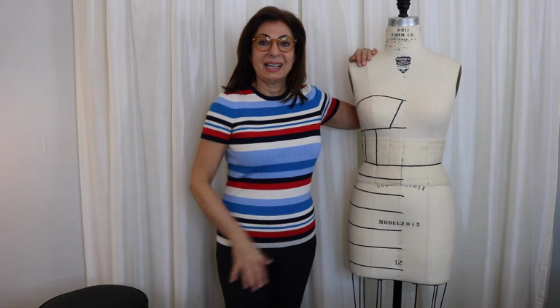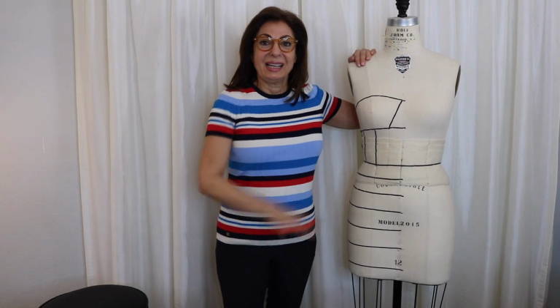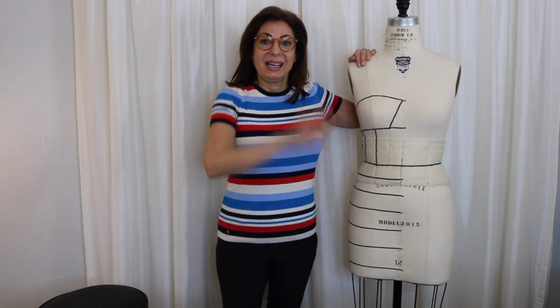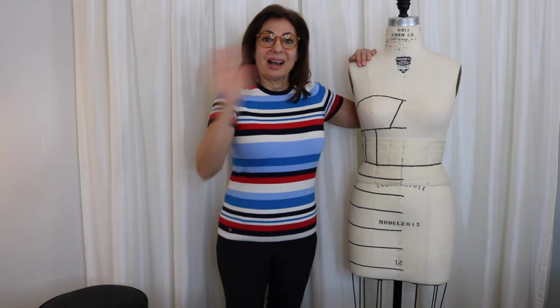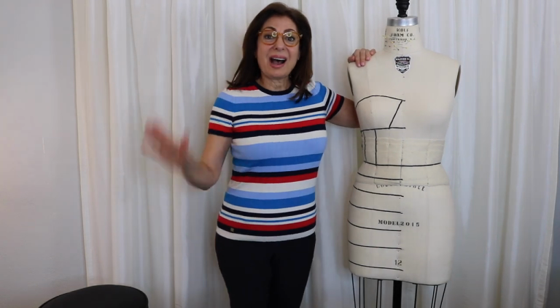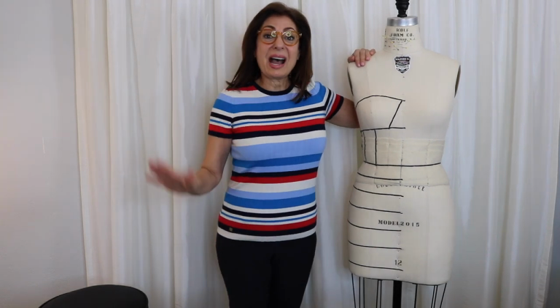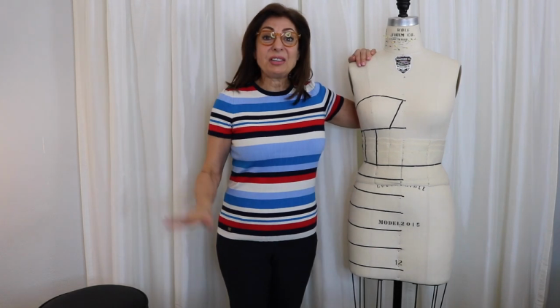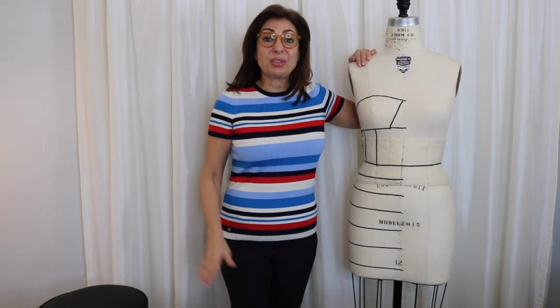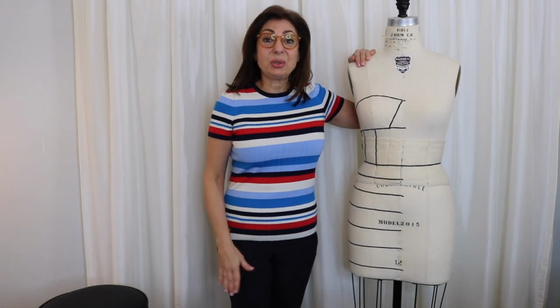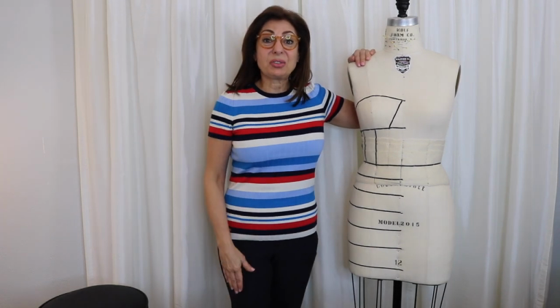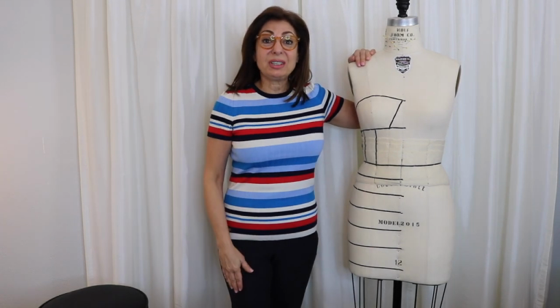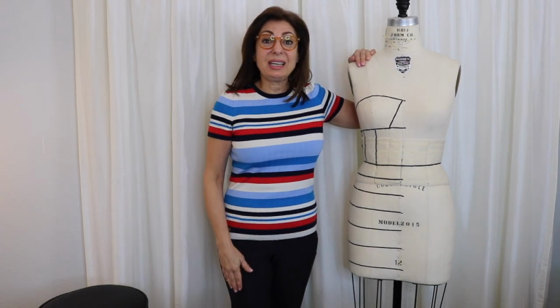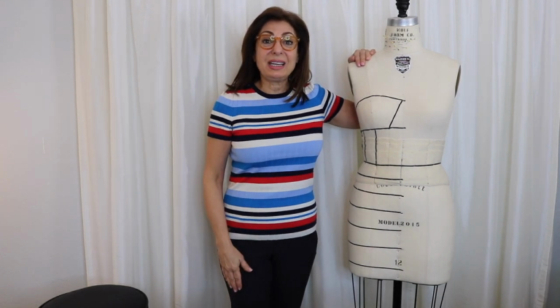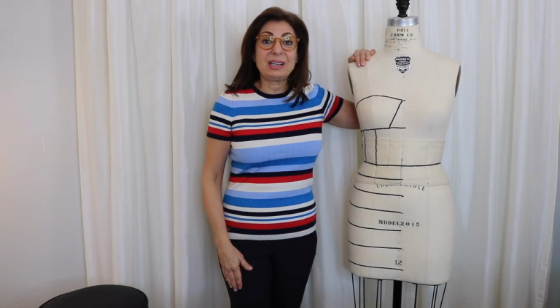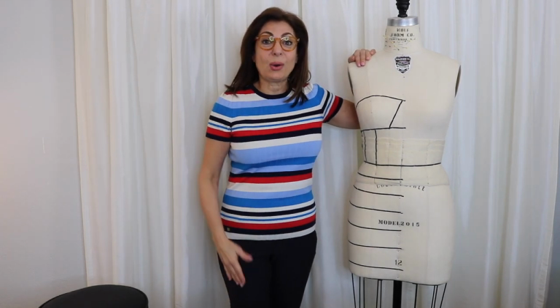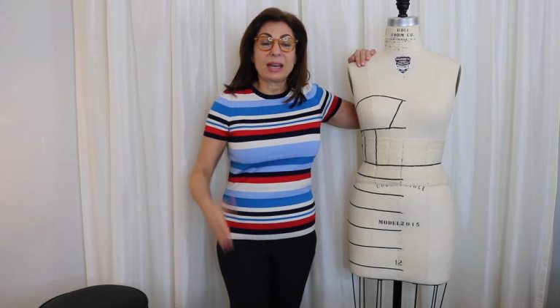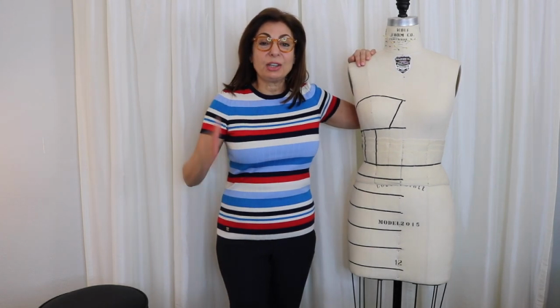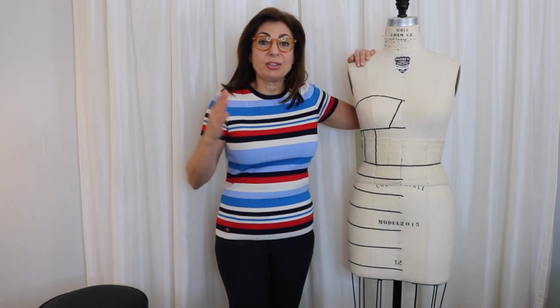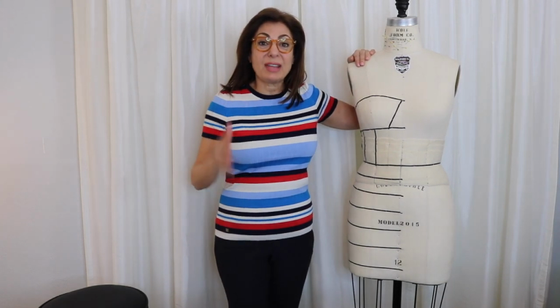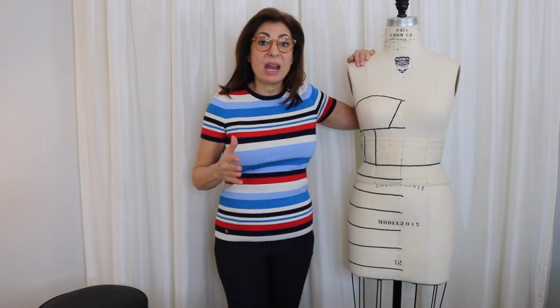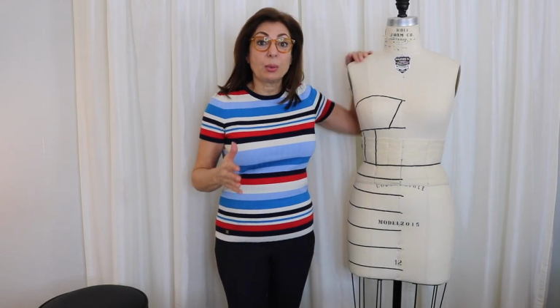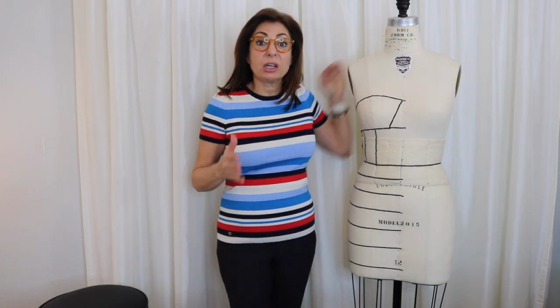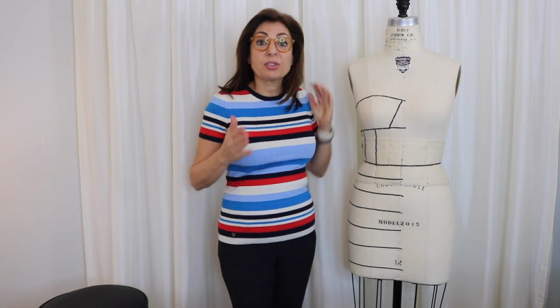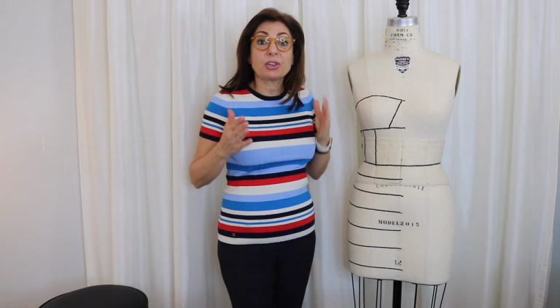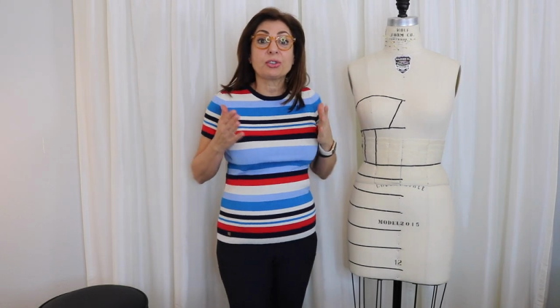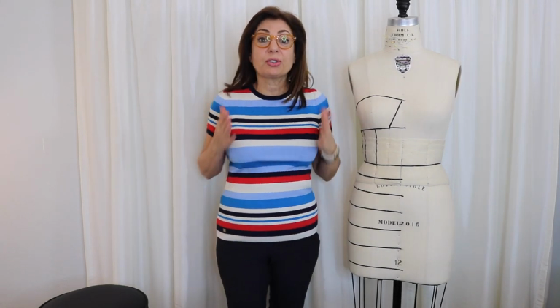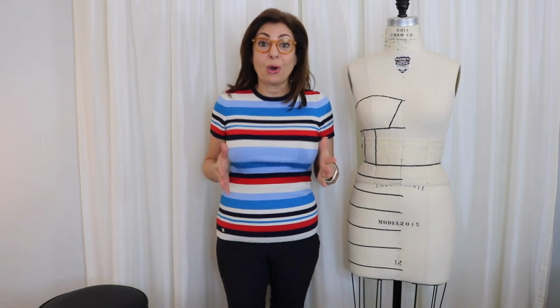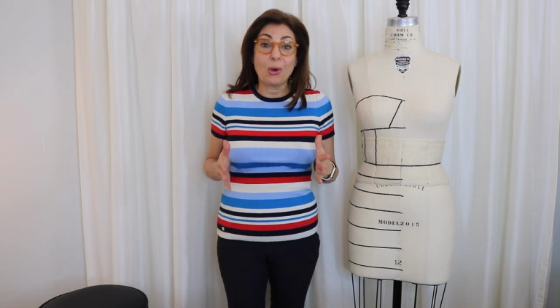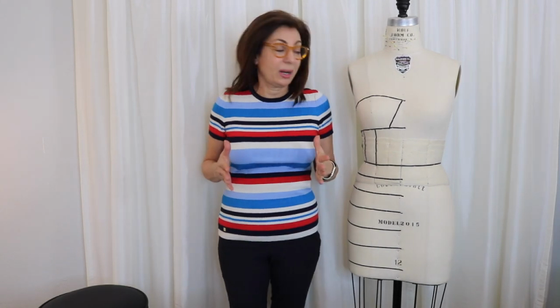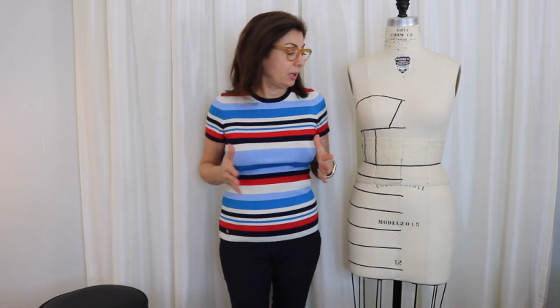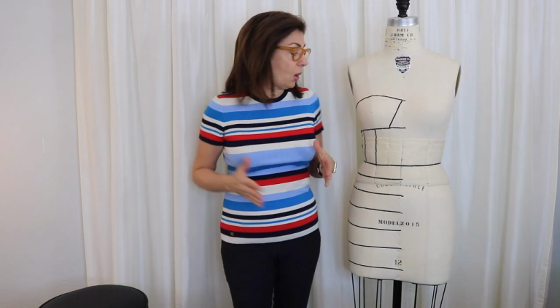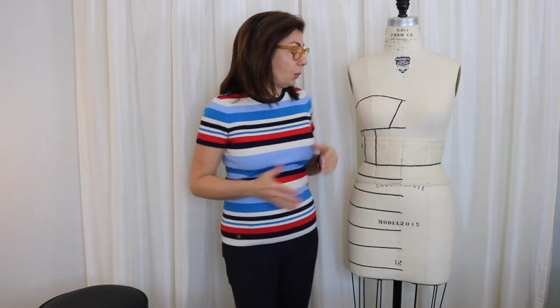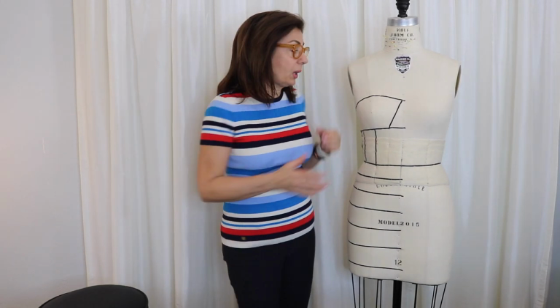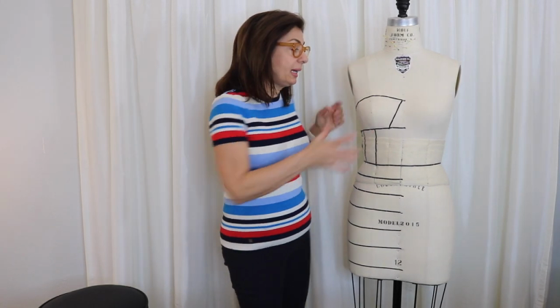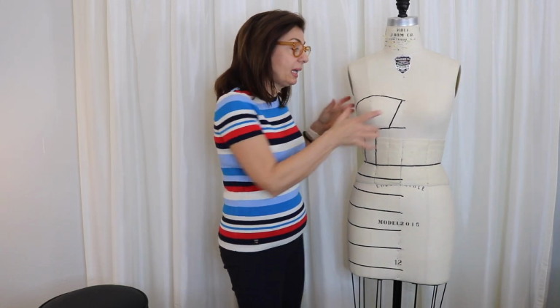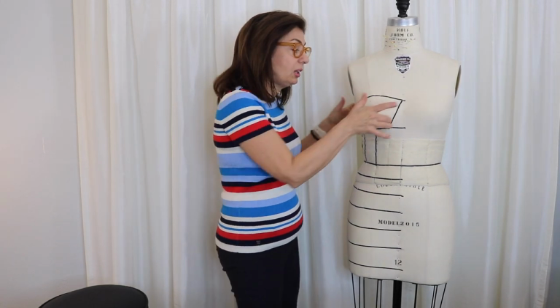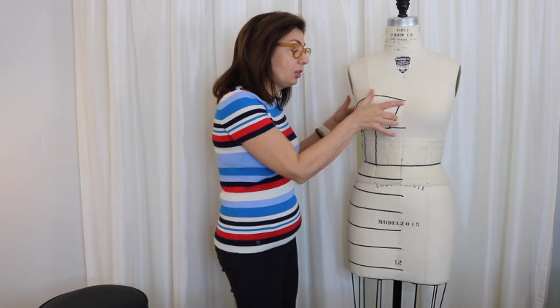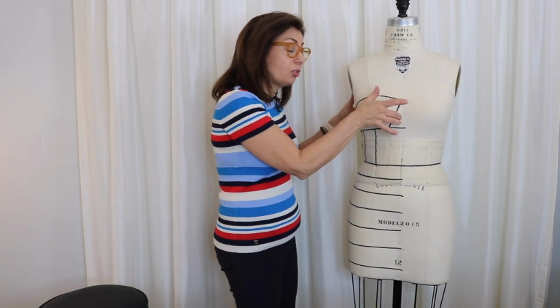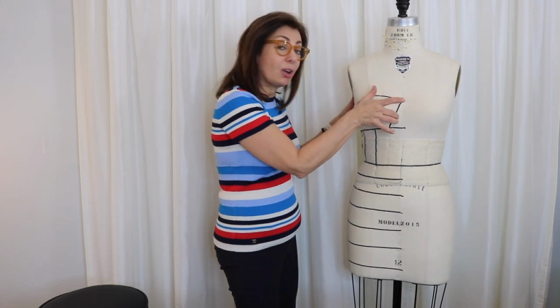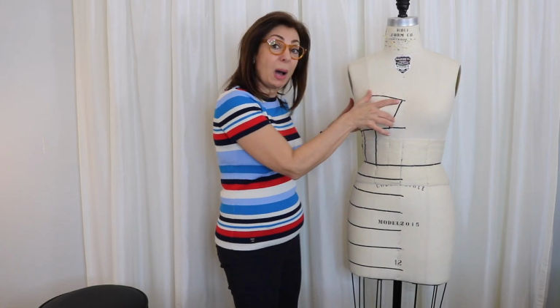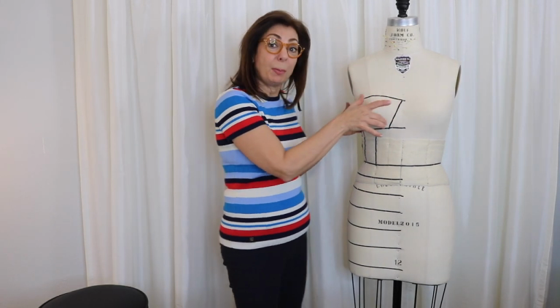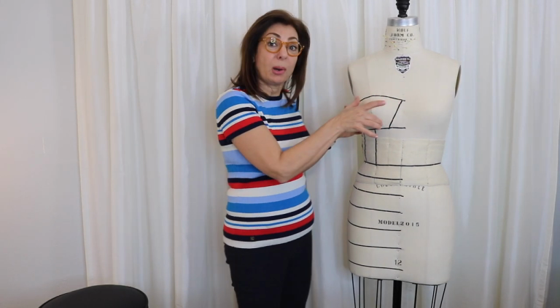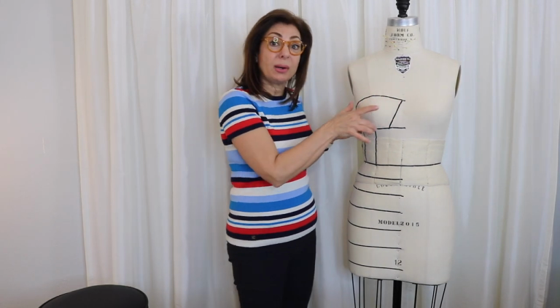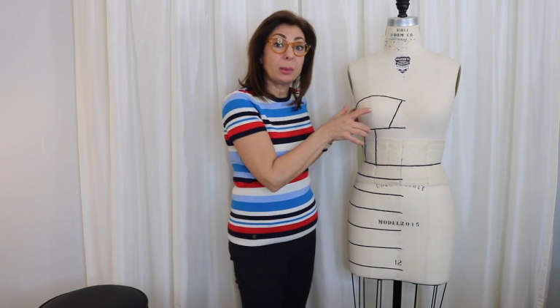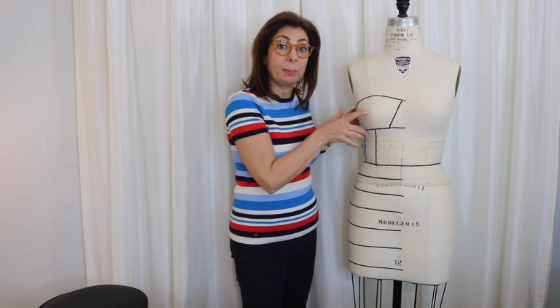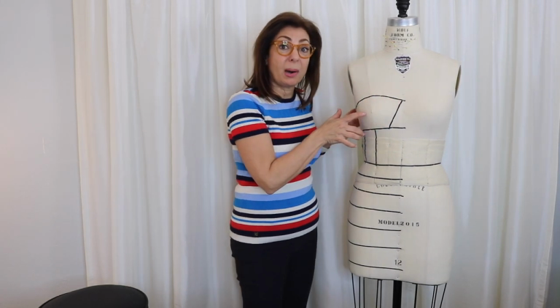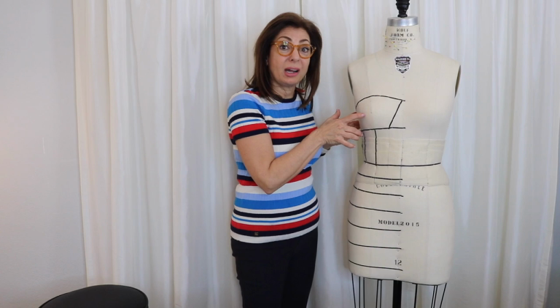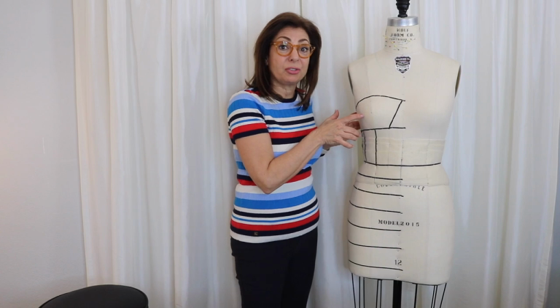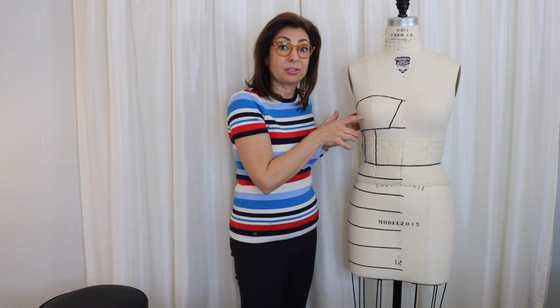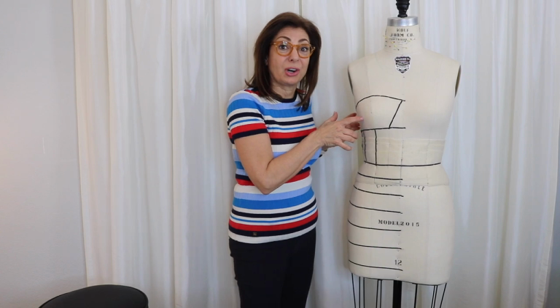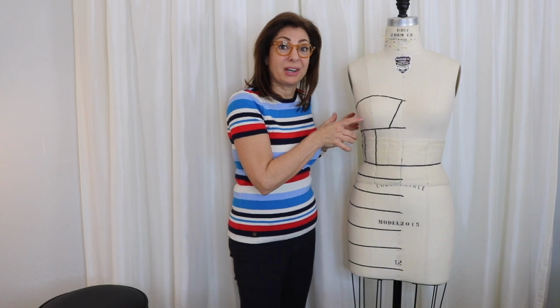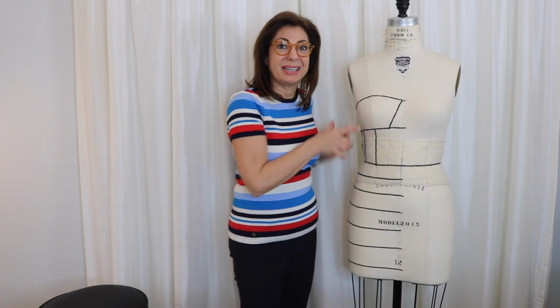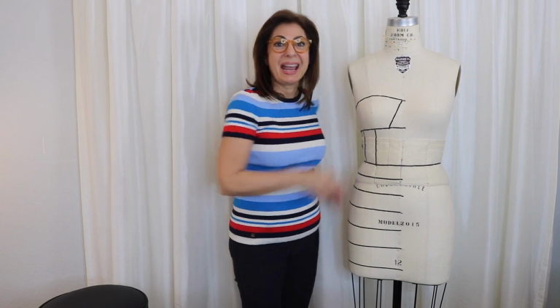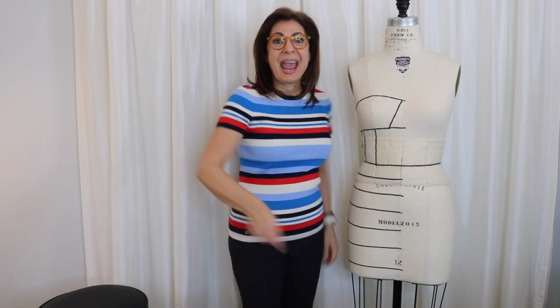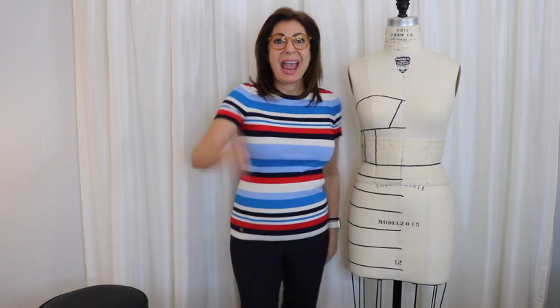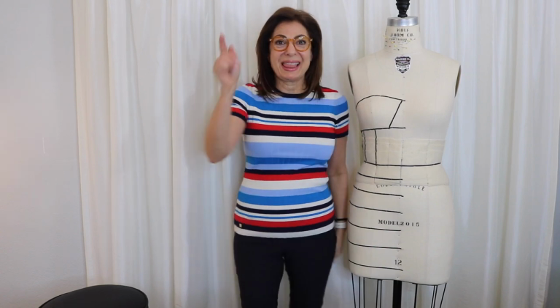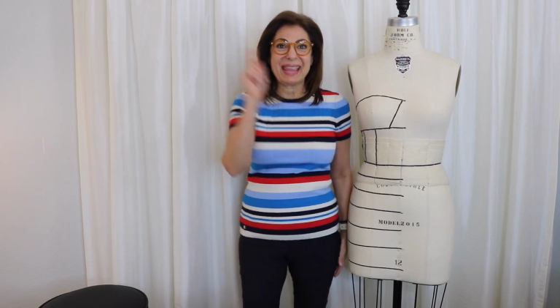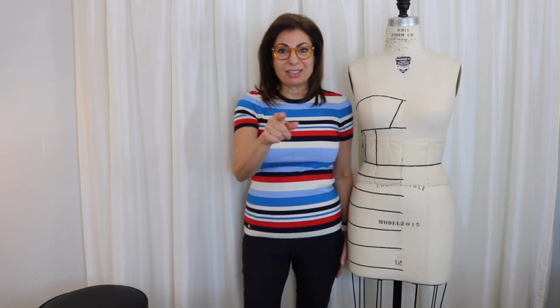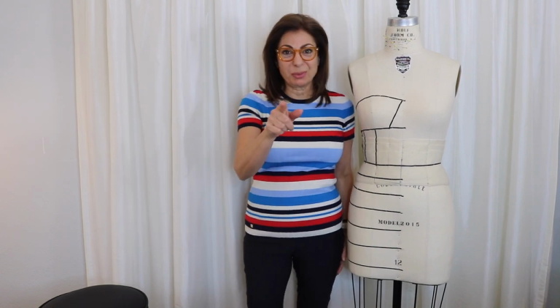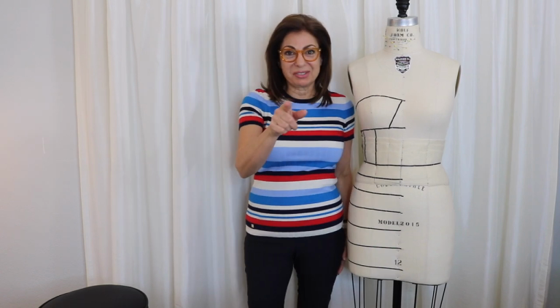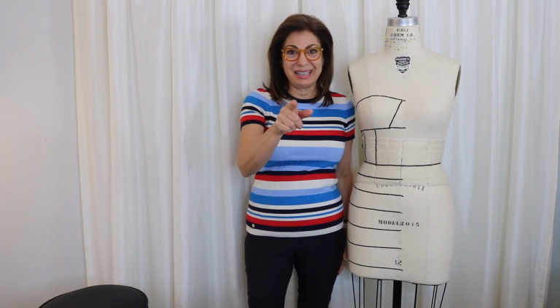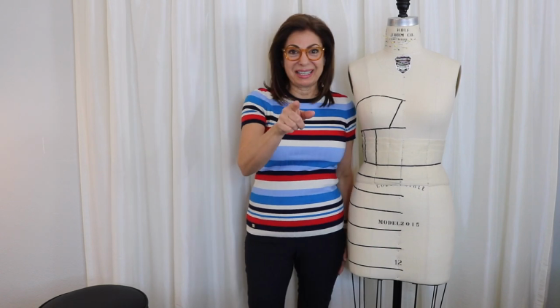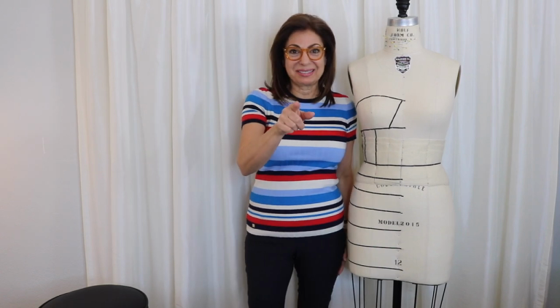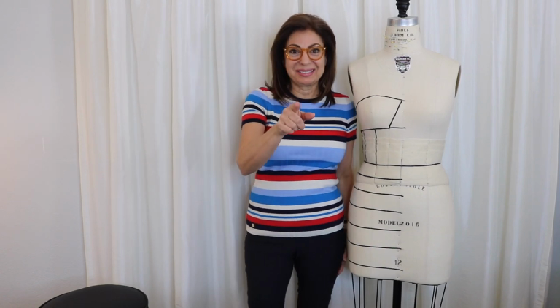Hi, Susan here. Today we're going to start sewing. We're going to get this top part of the bodice started and that's what's next.